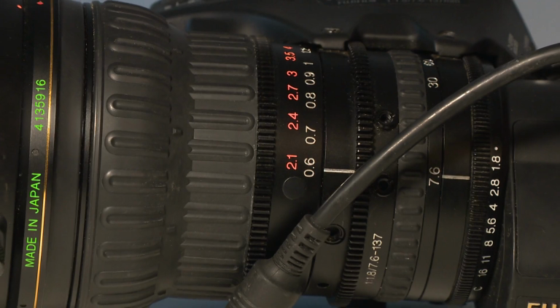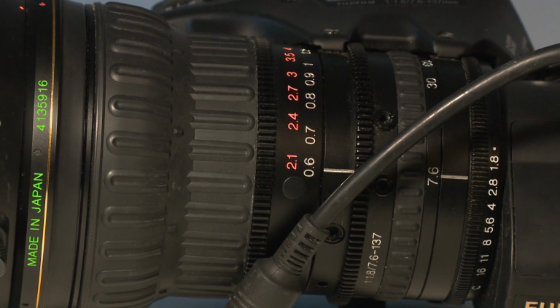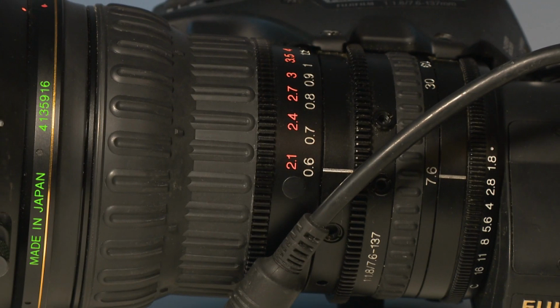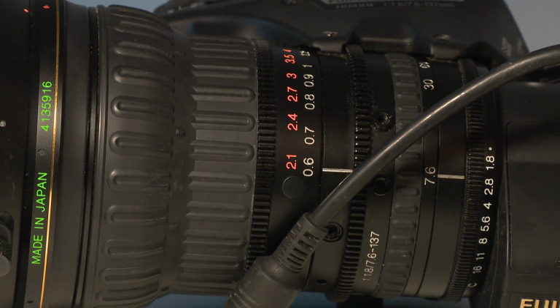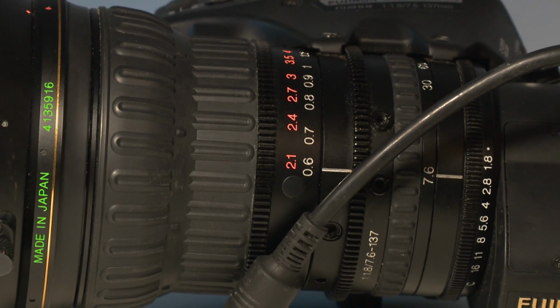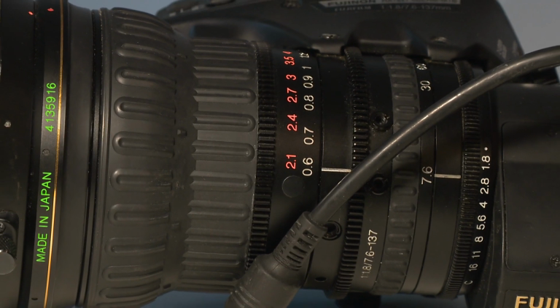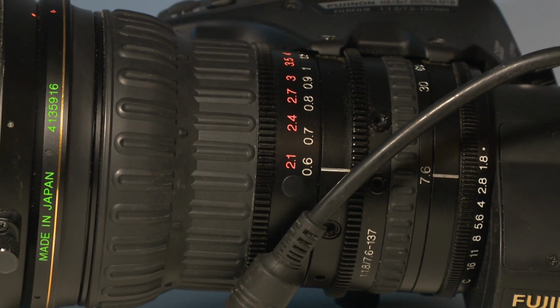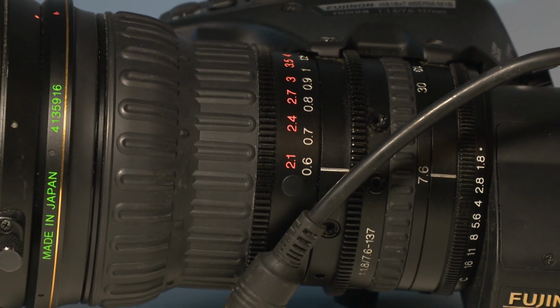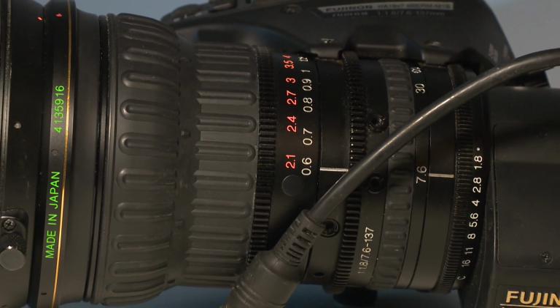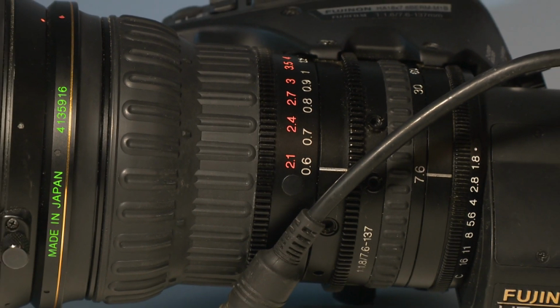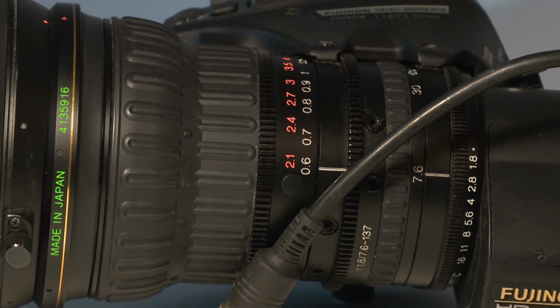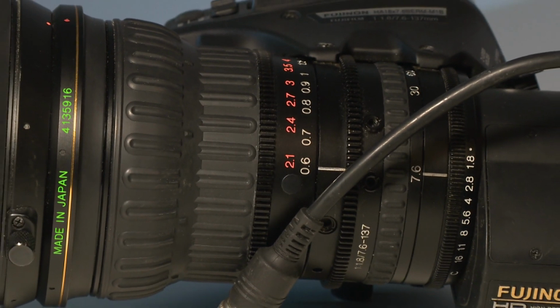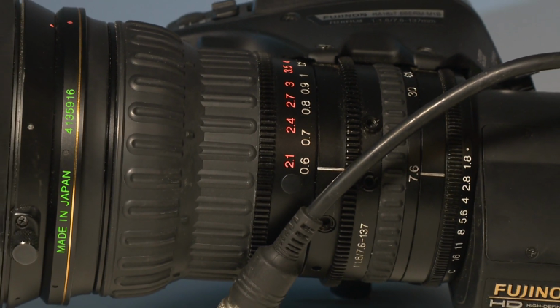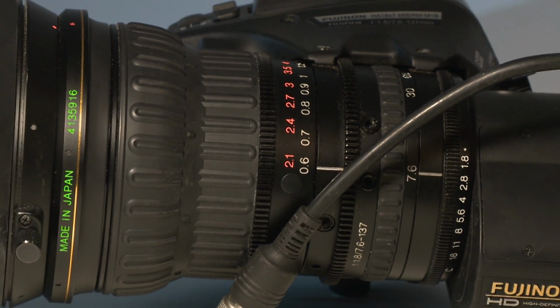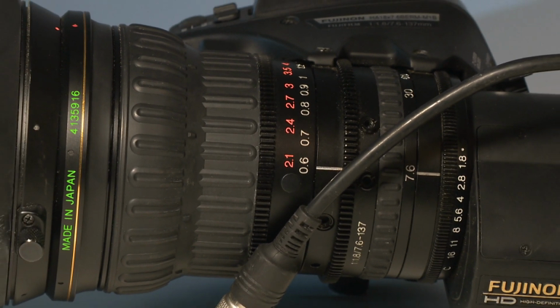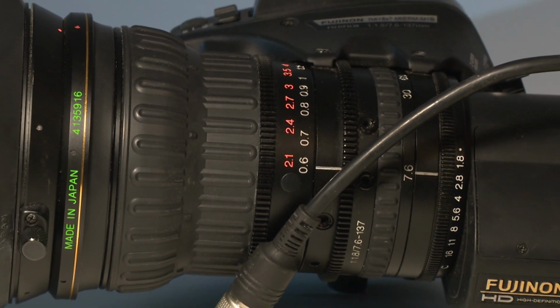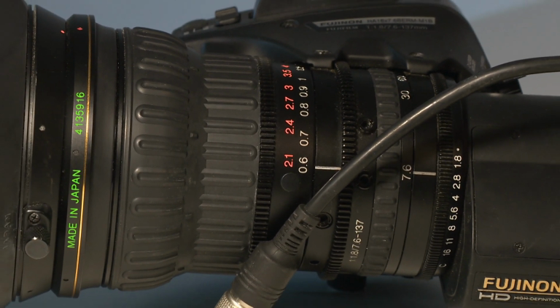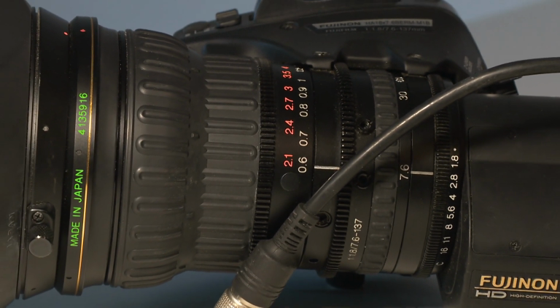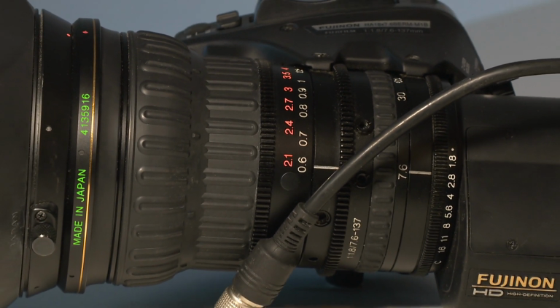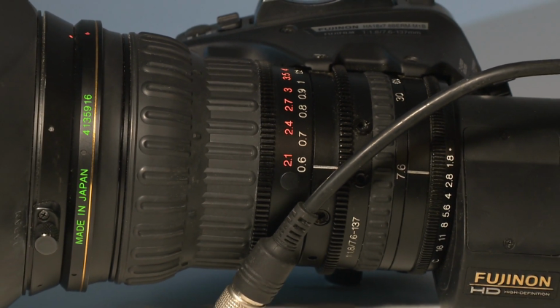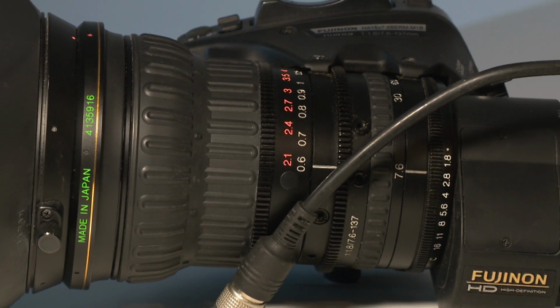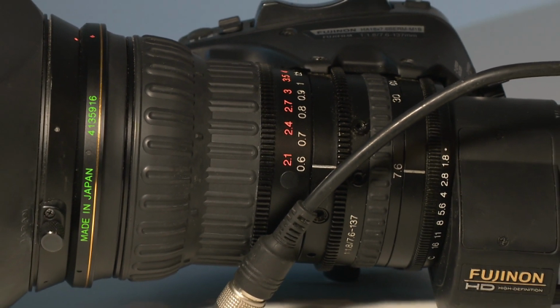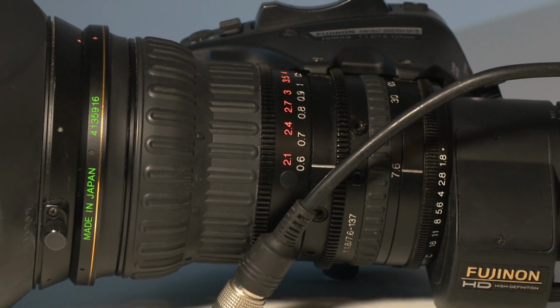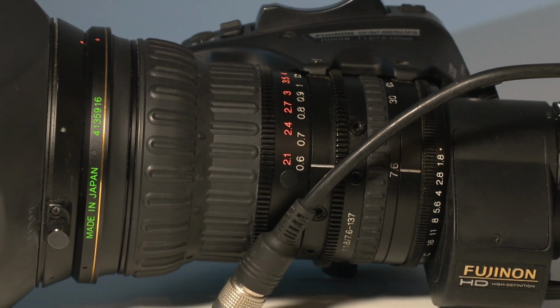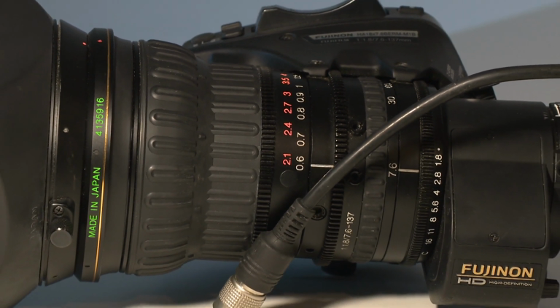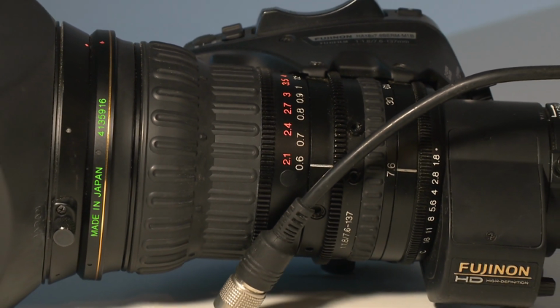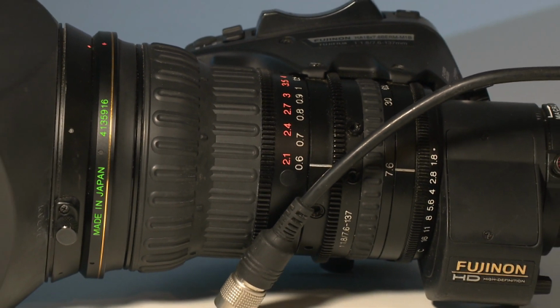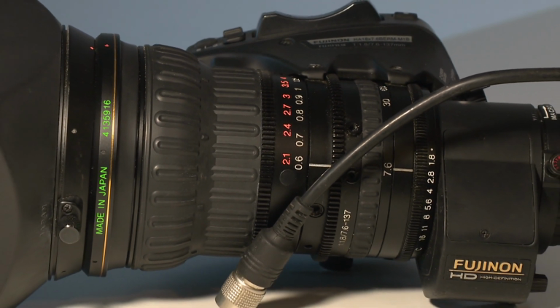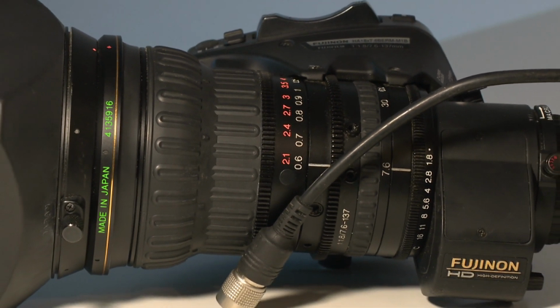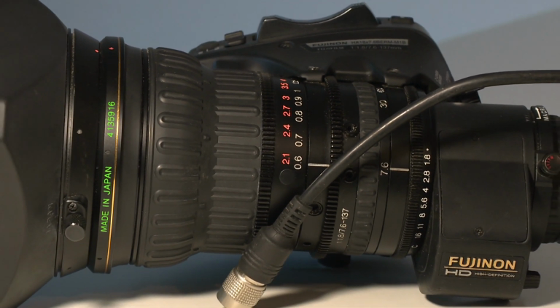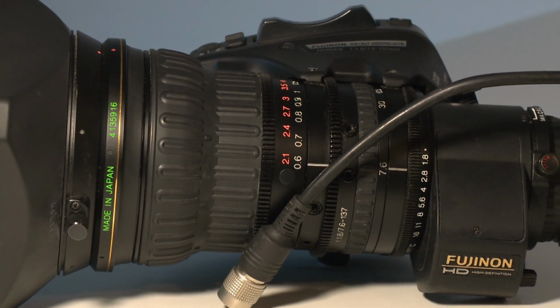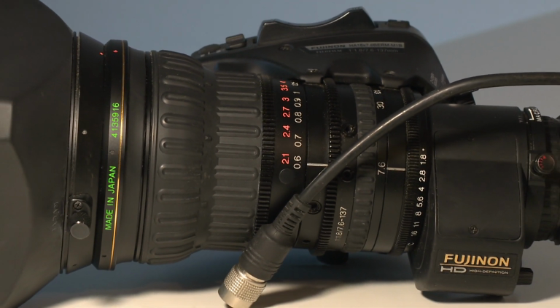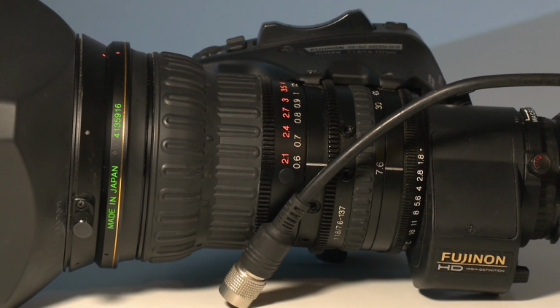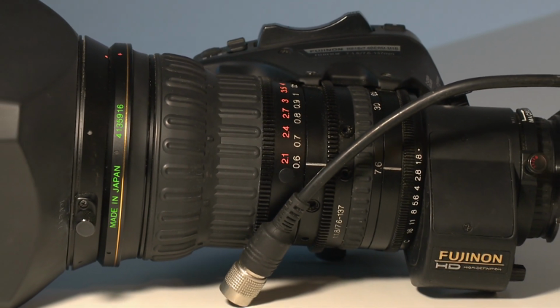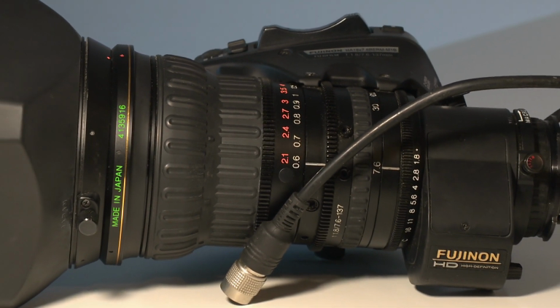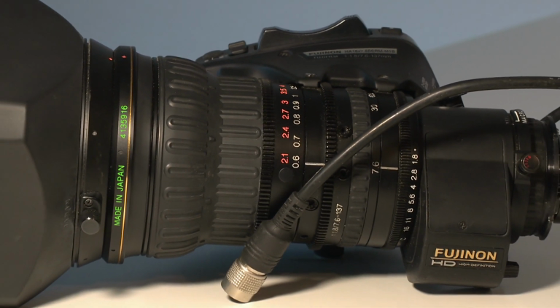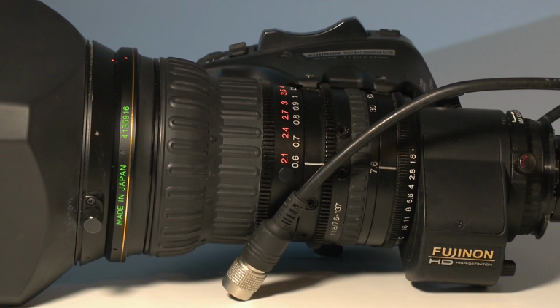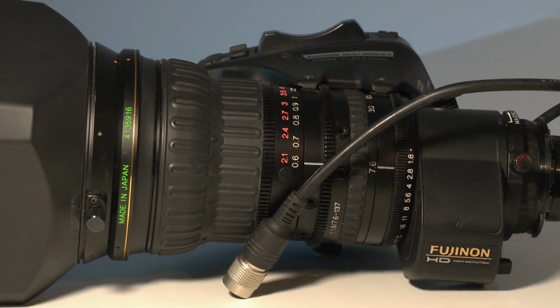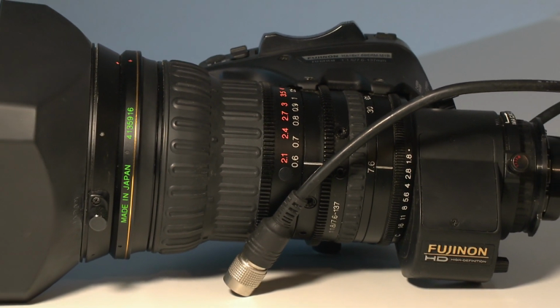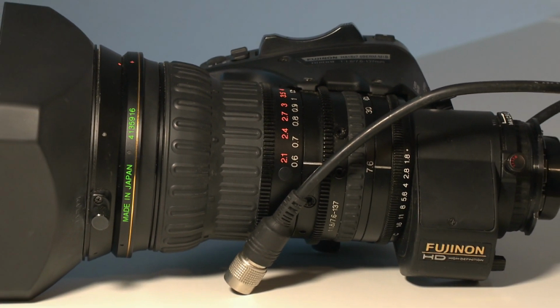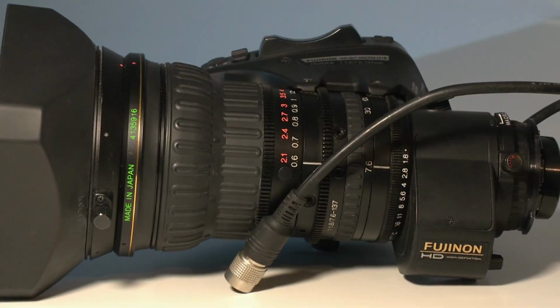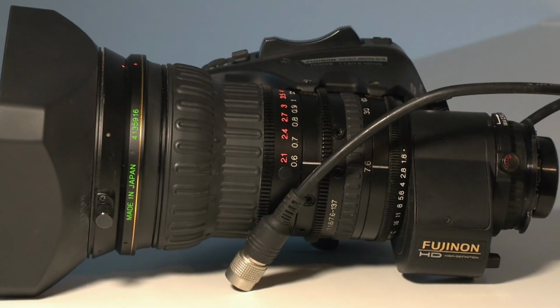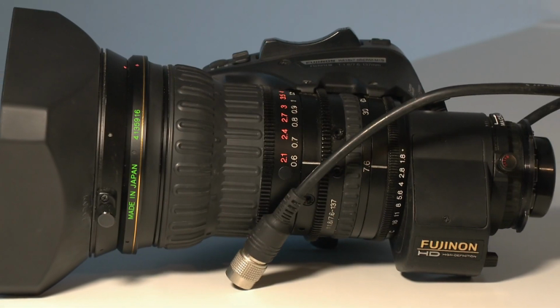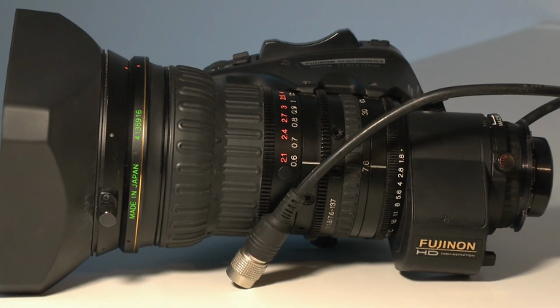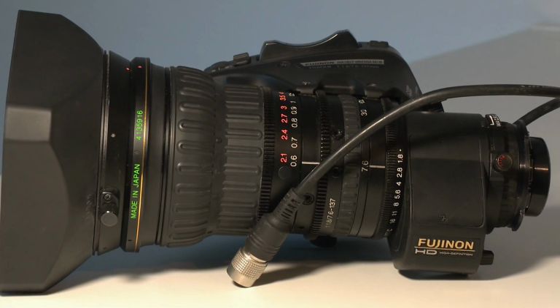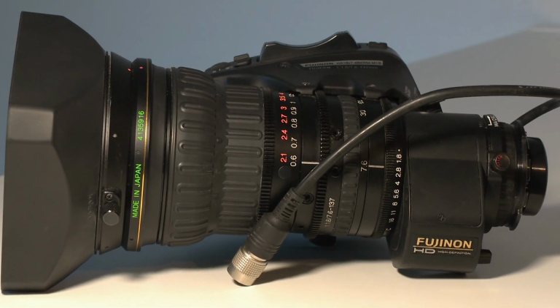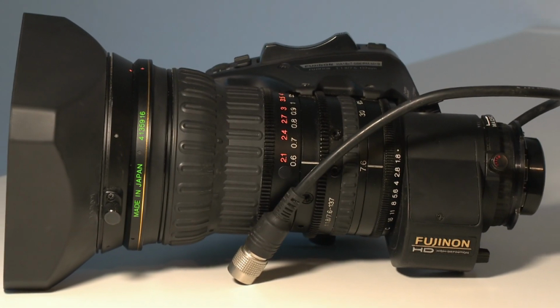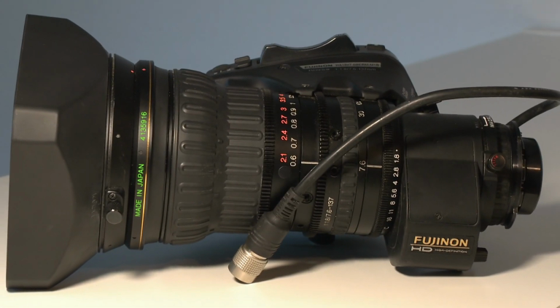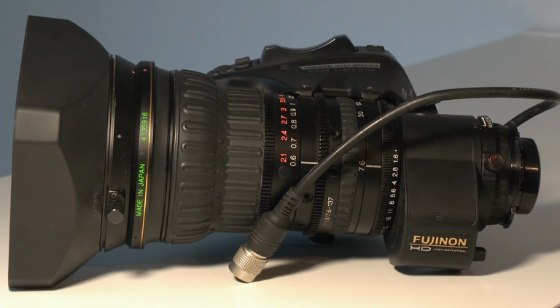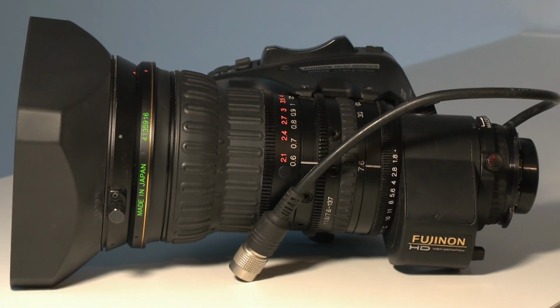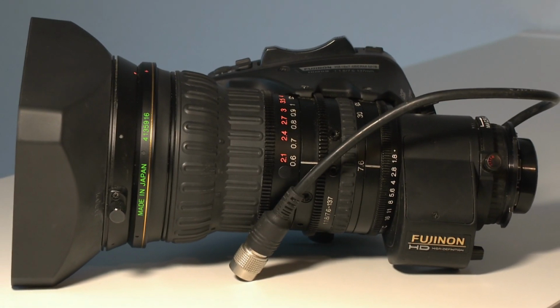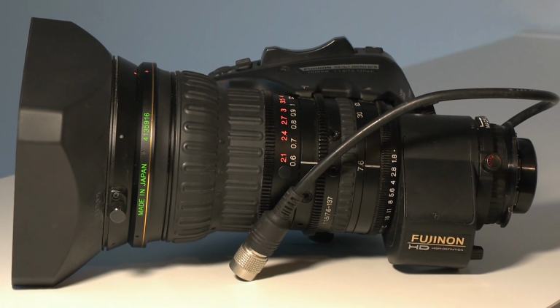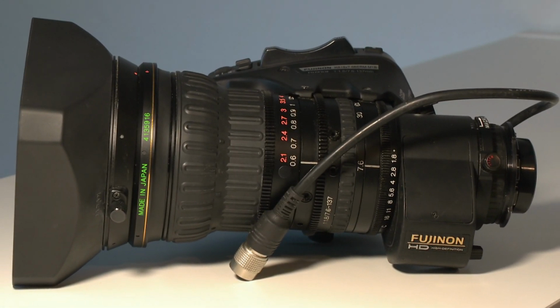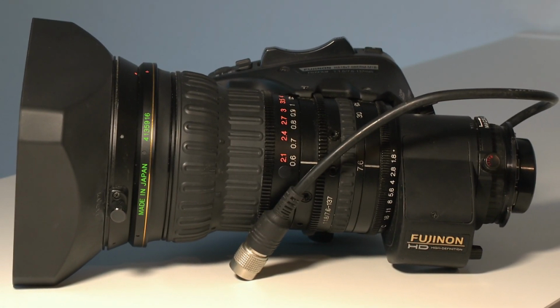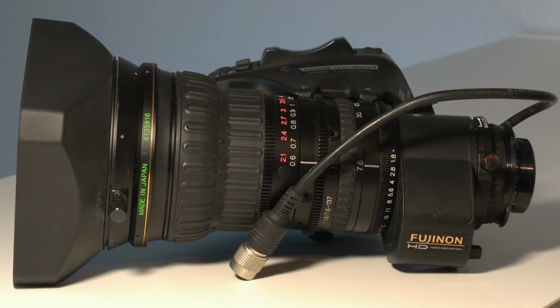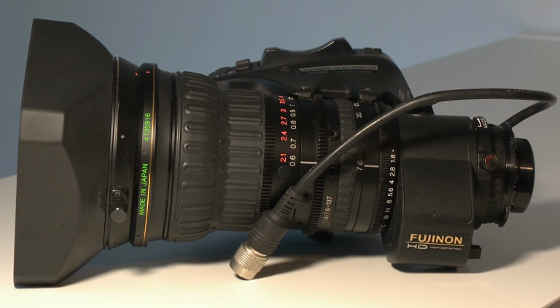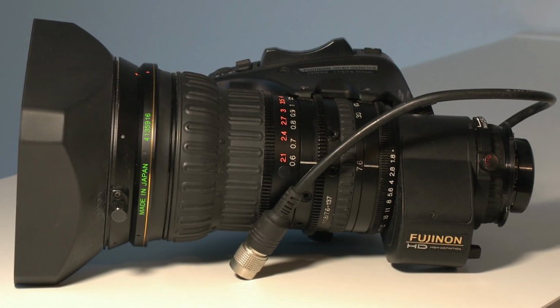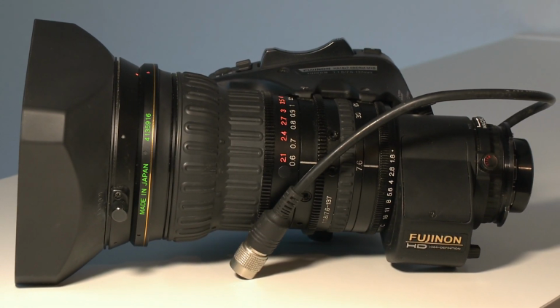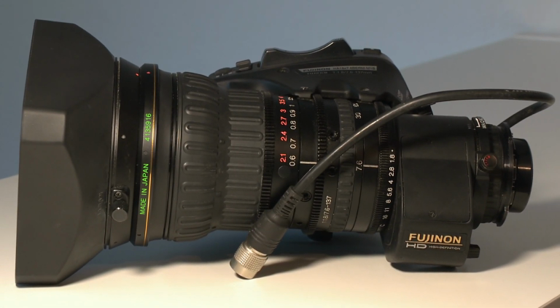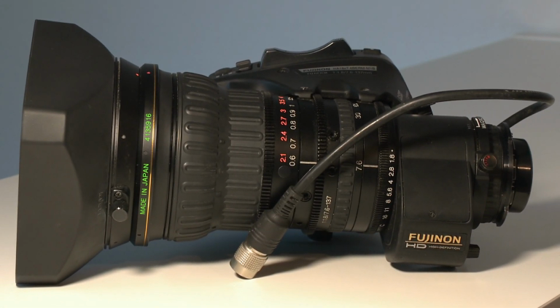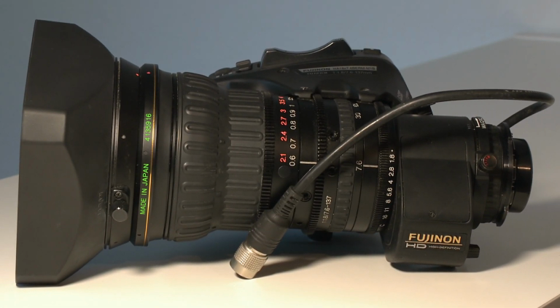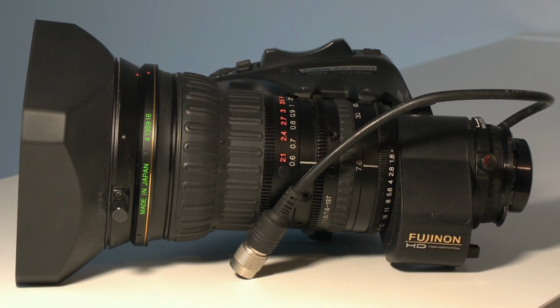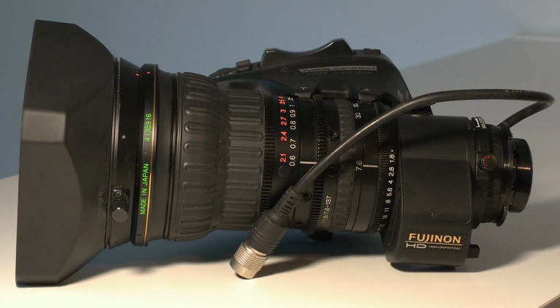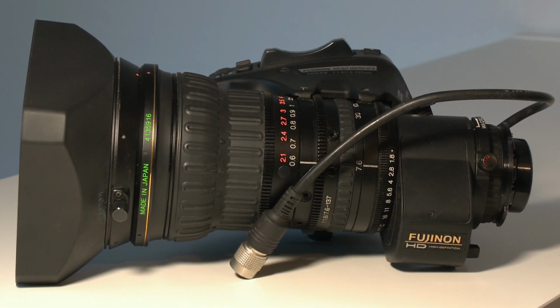And with that, we've made it to the end of today's video. I hope you enjoyed it. I'll leave you with some more test footage as usual, and see you next time.